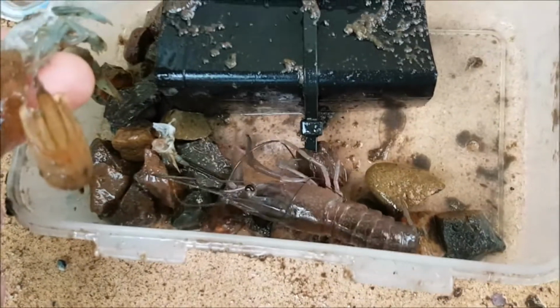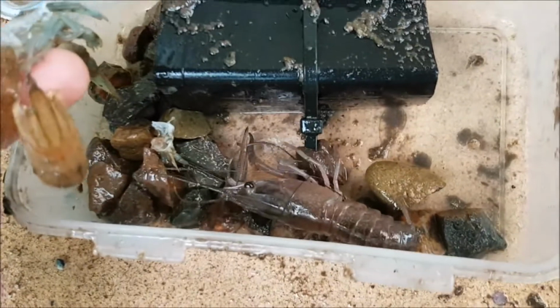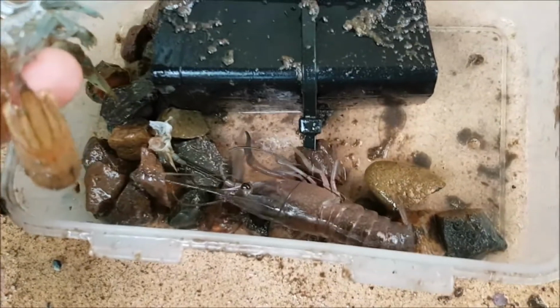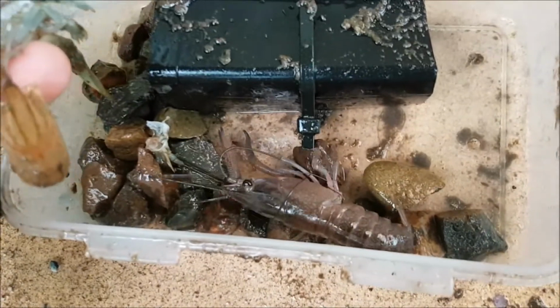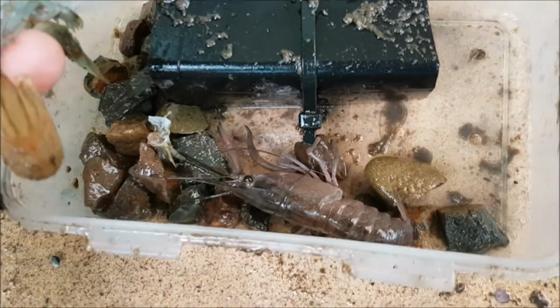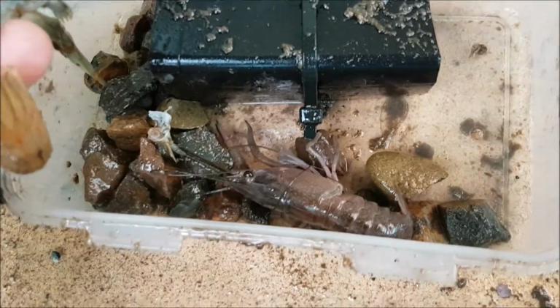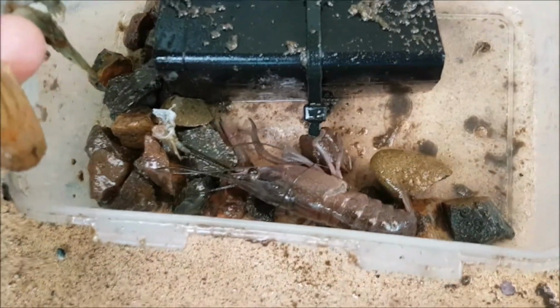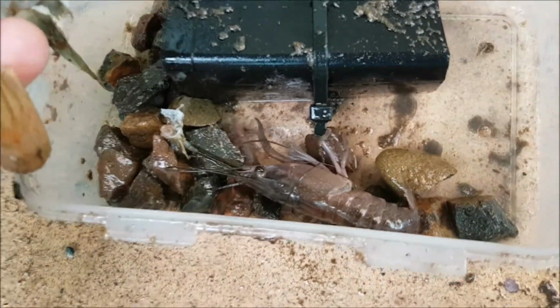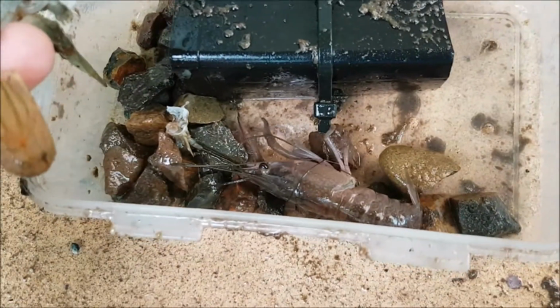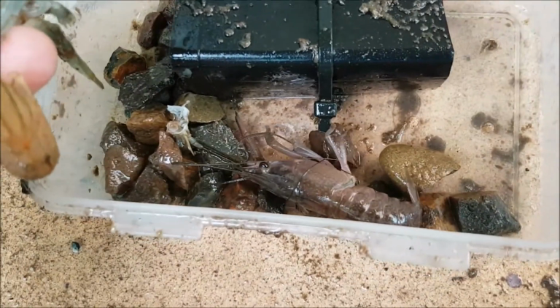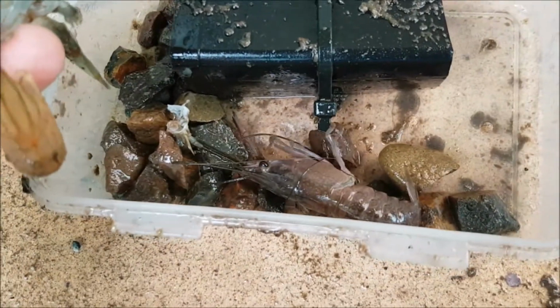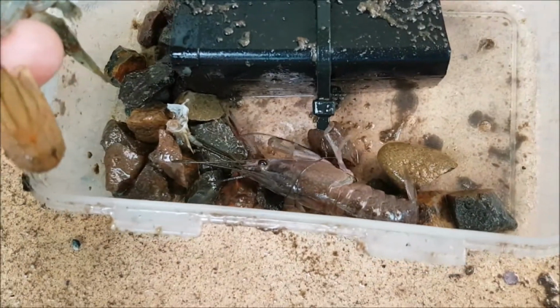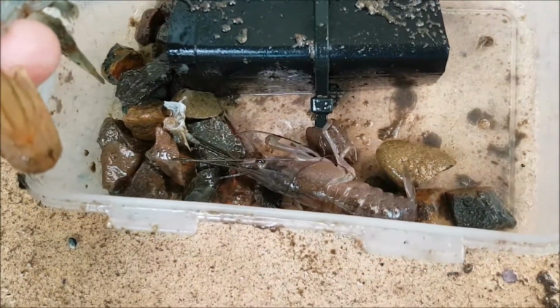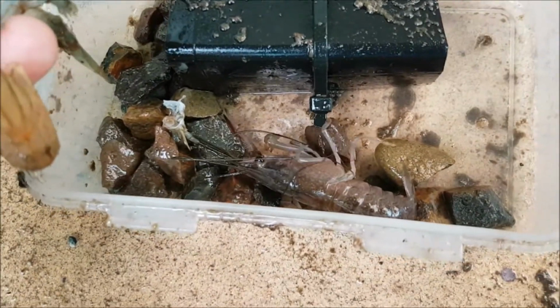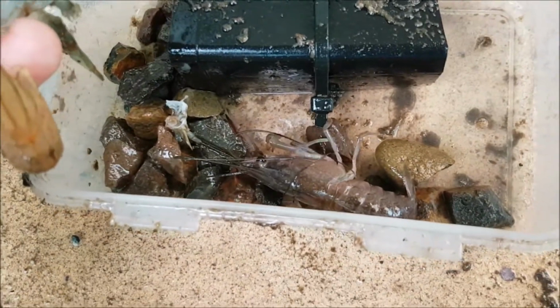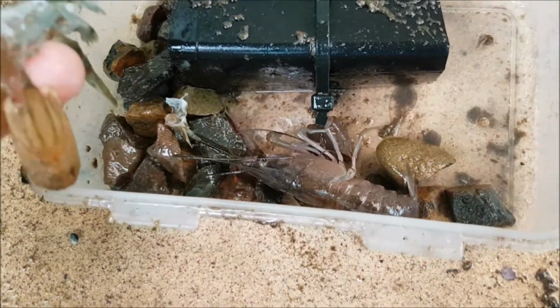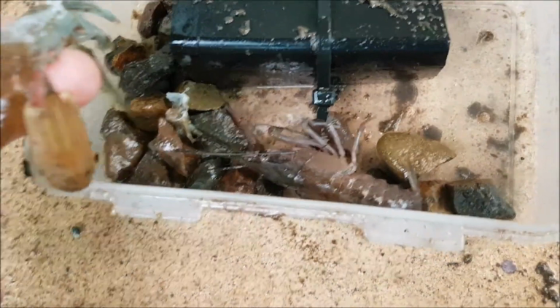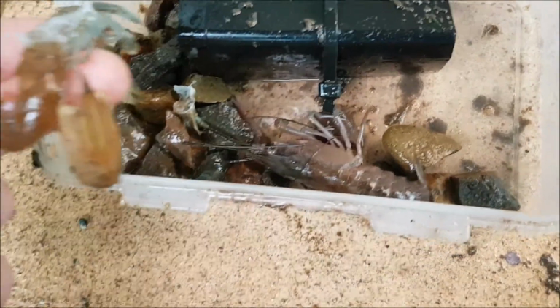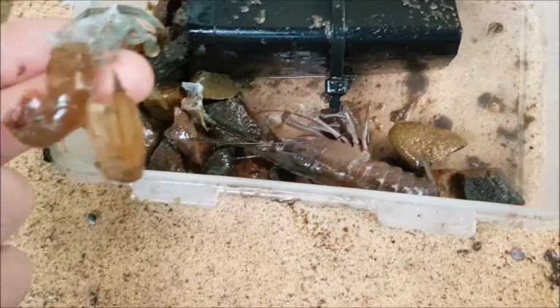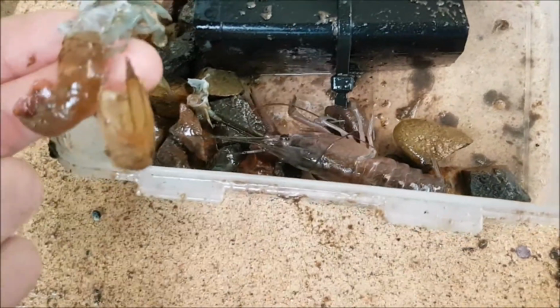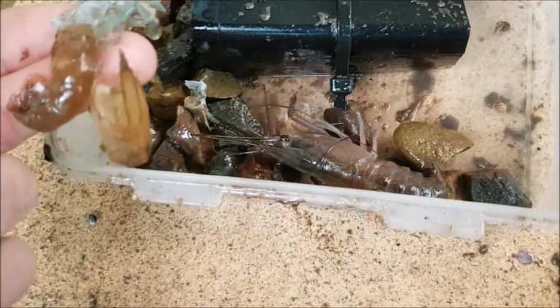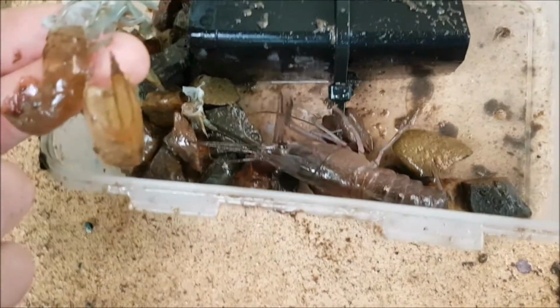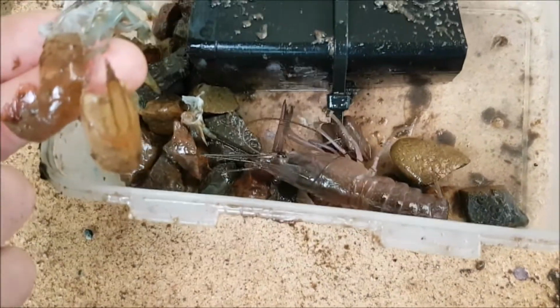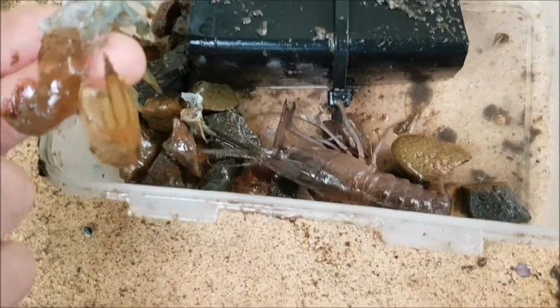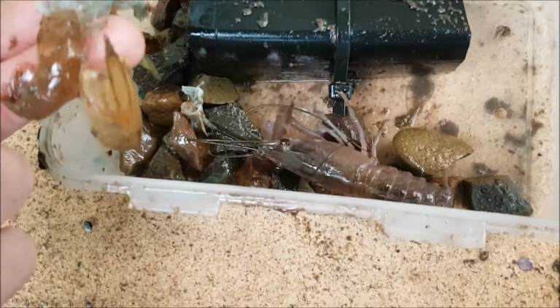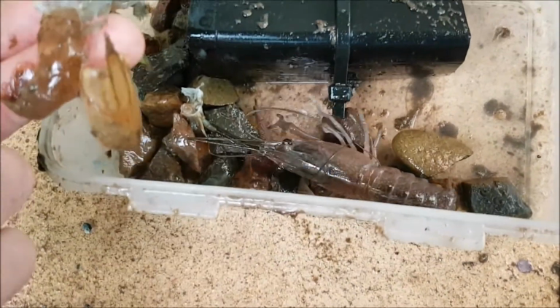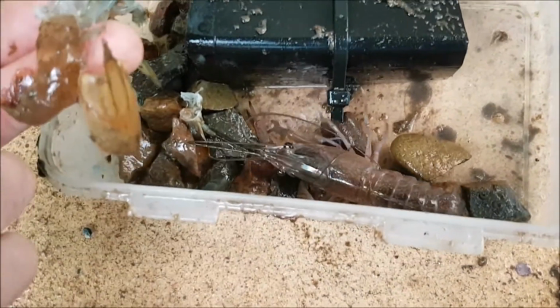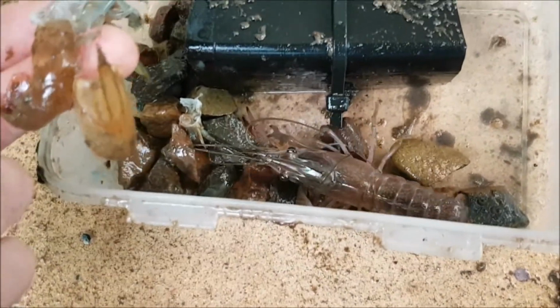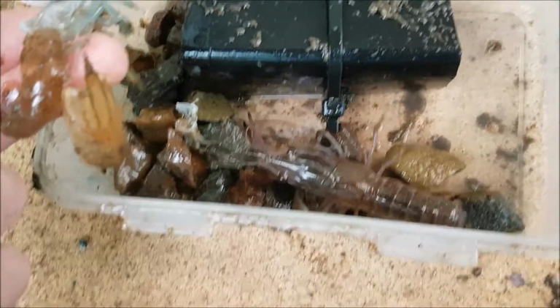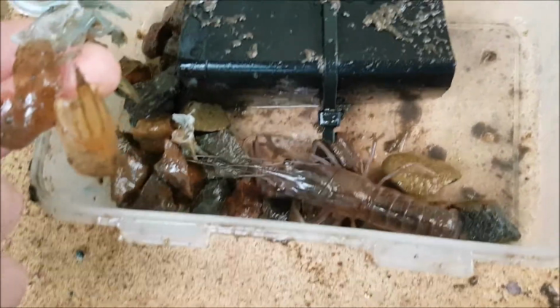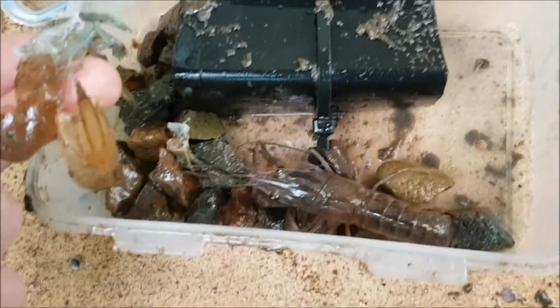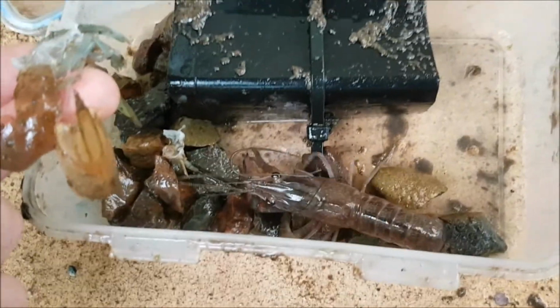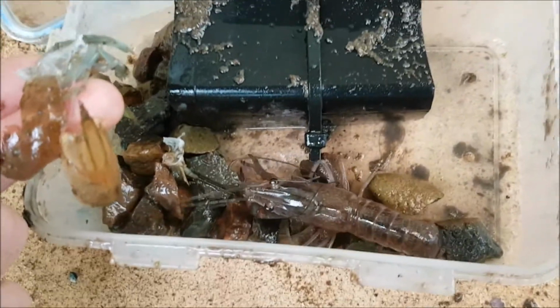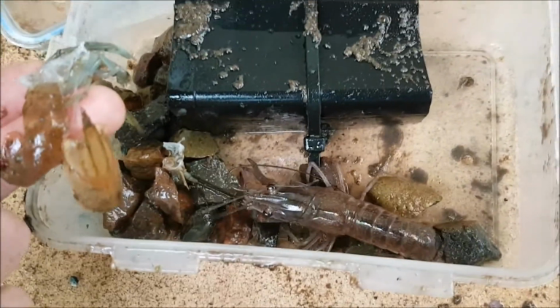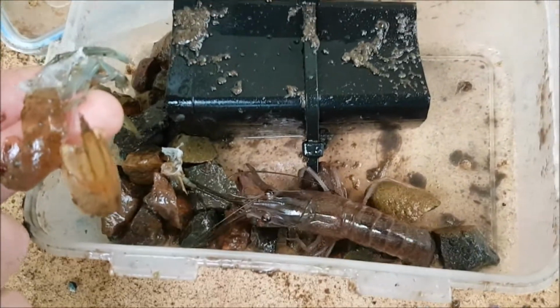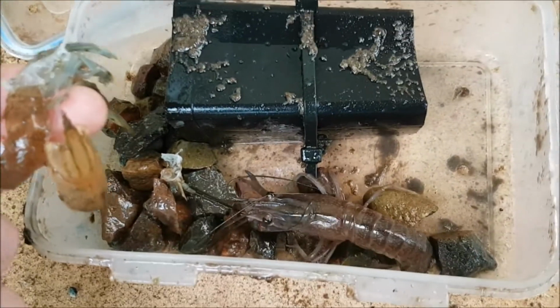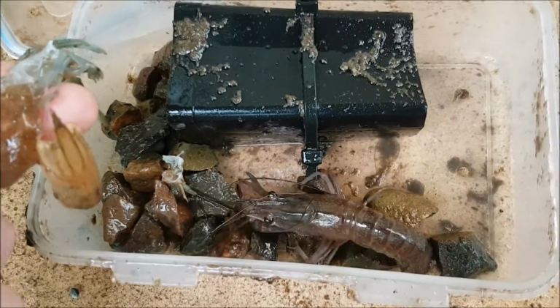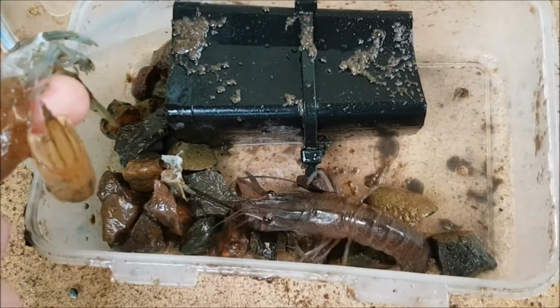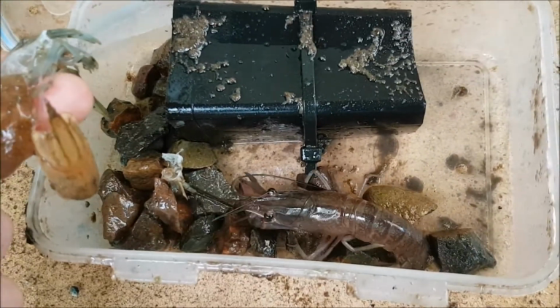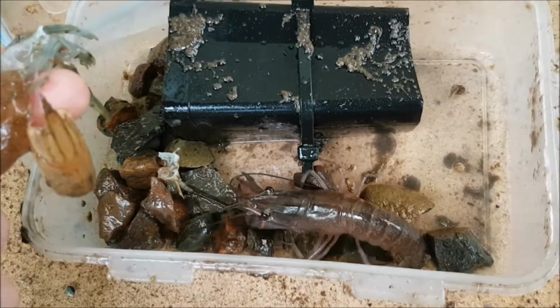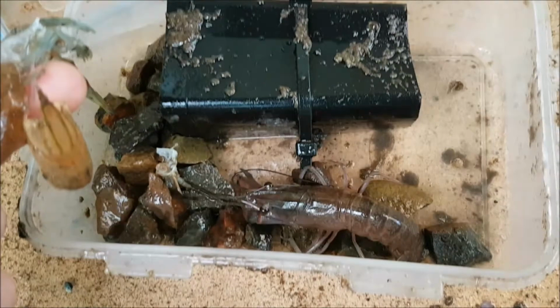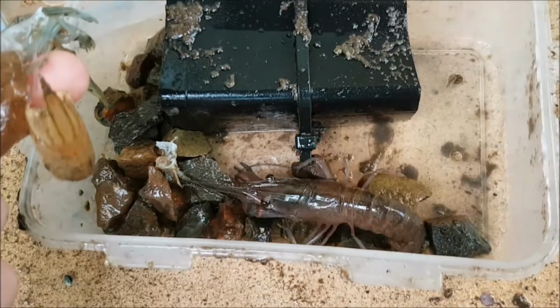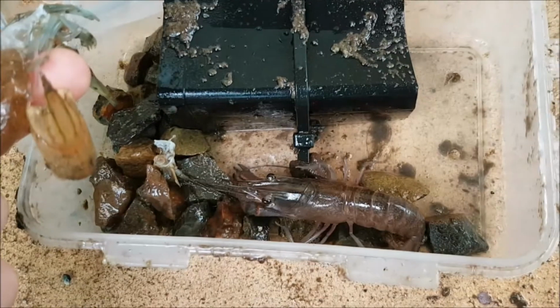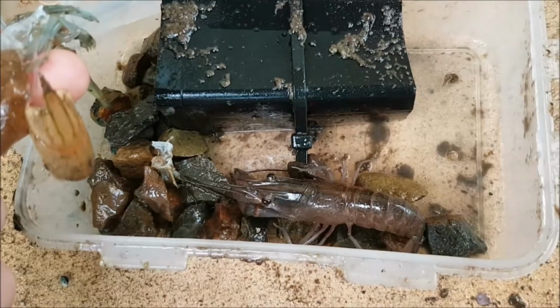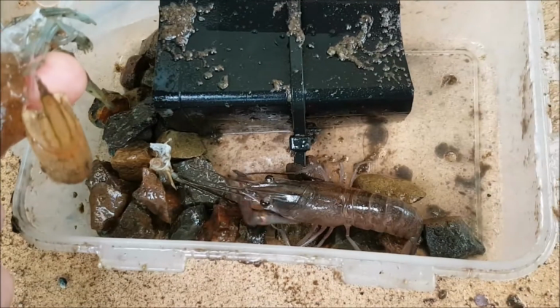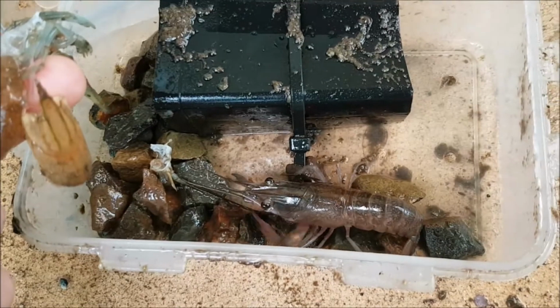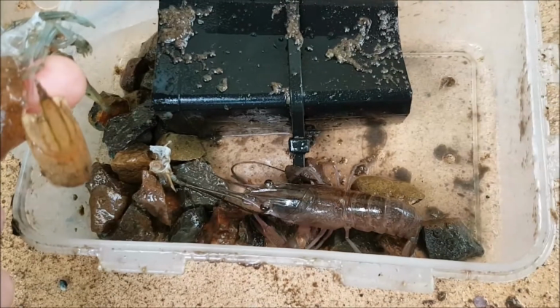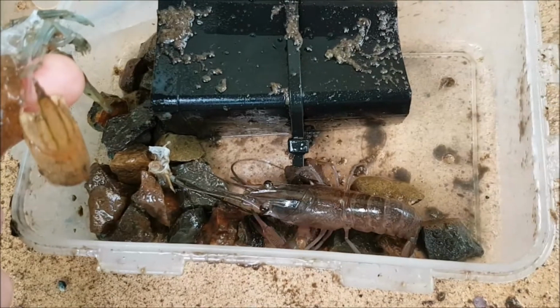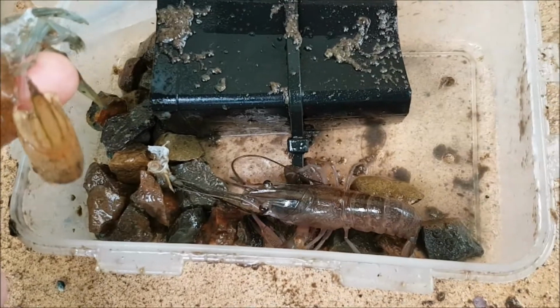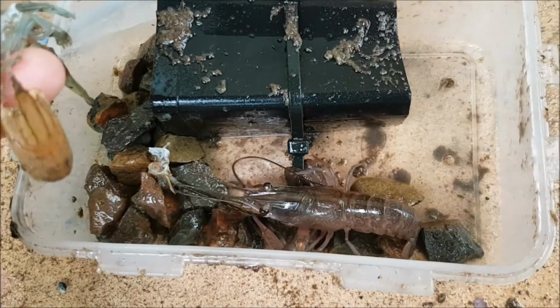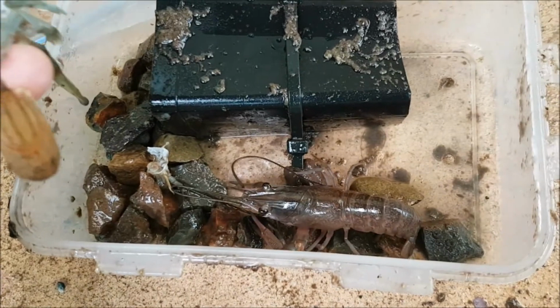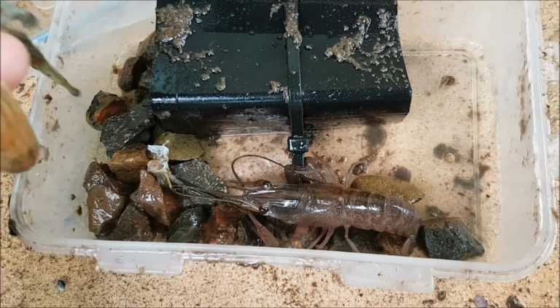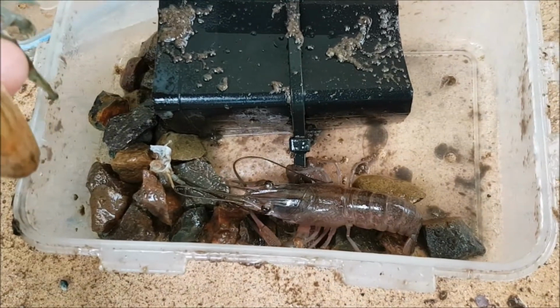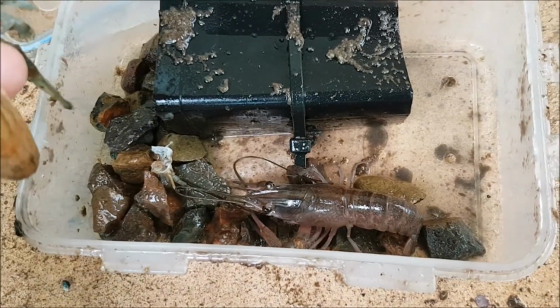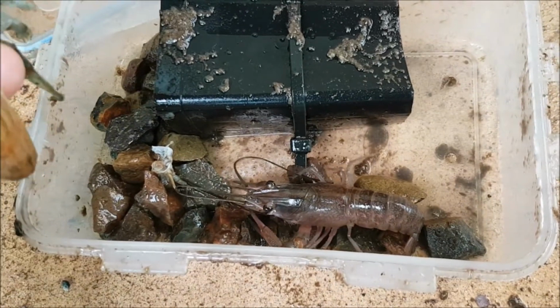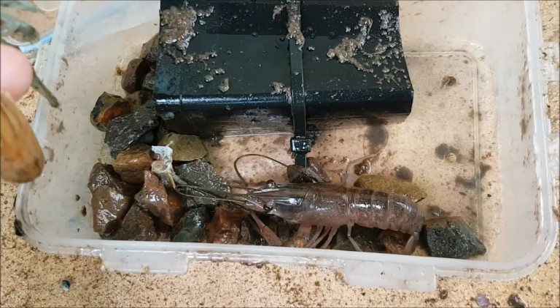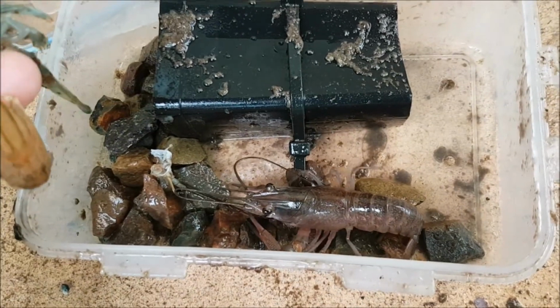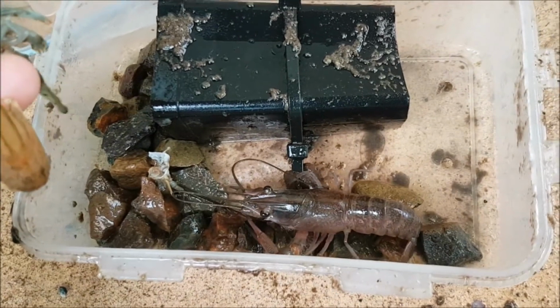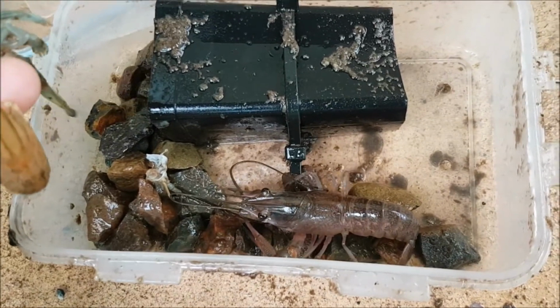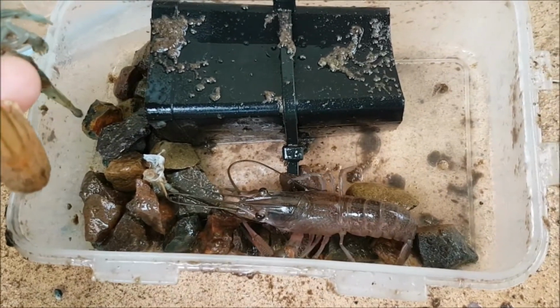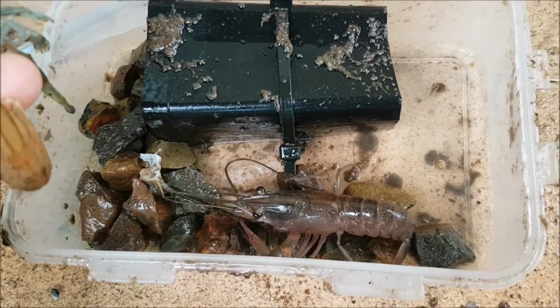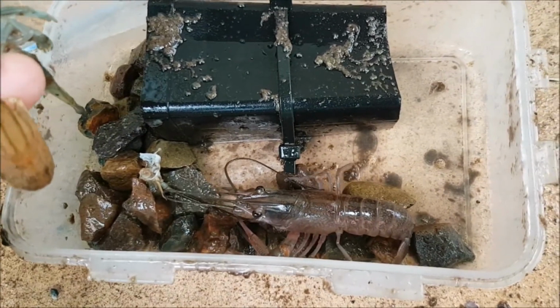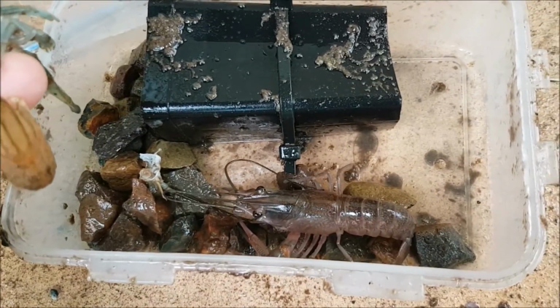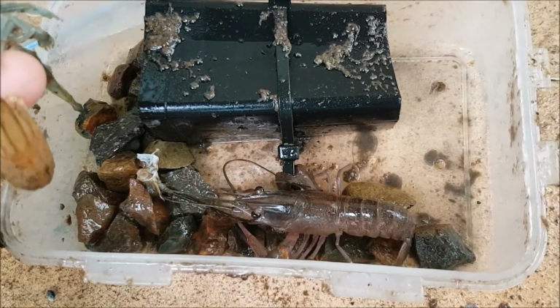We'll just restock the food and send him back into the tank.